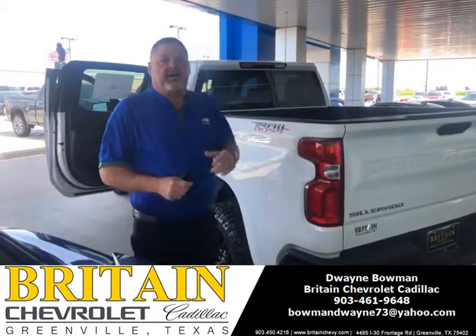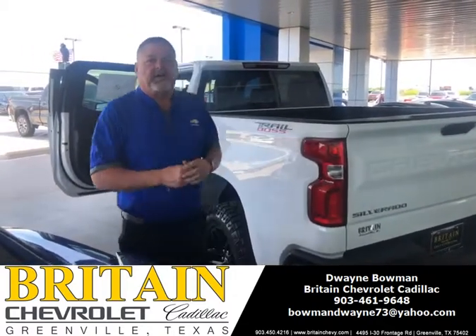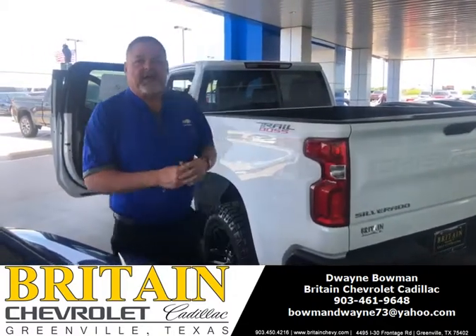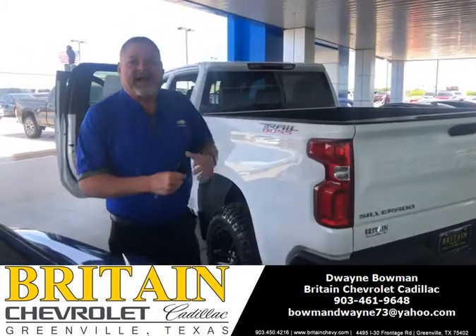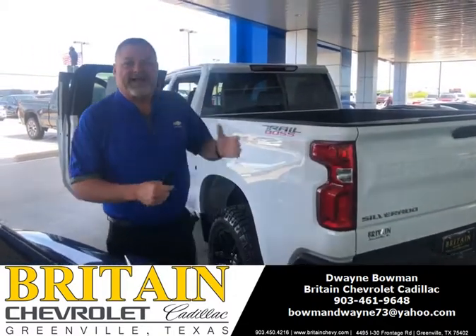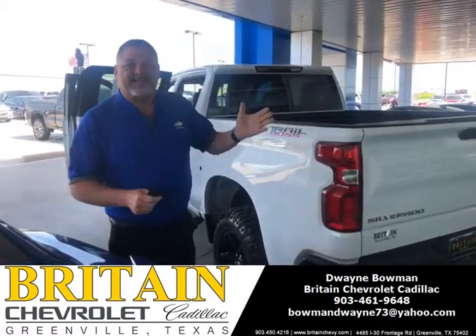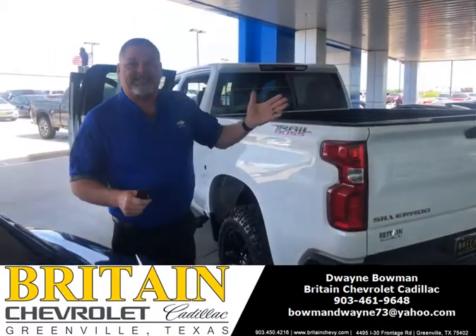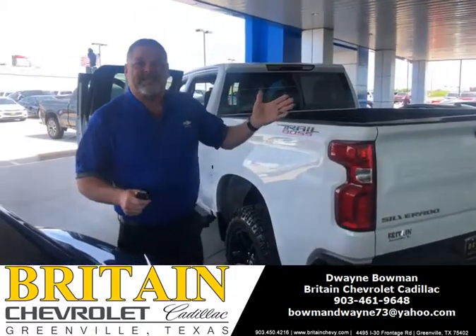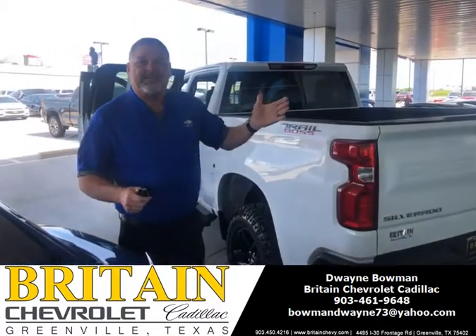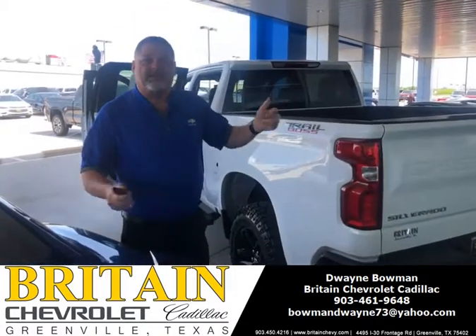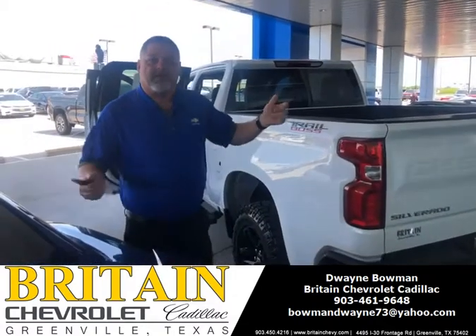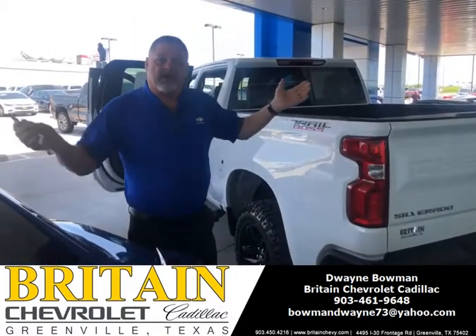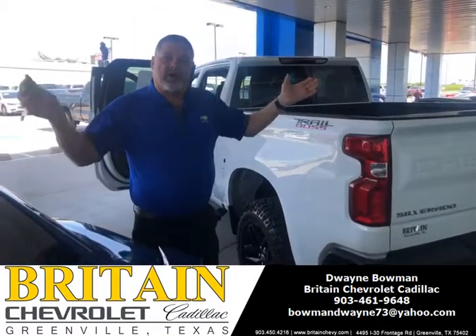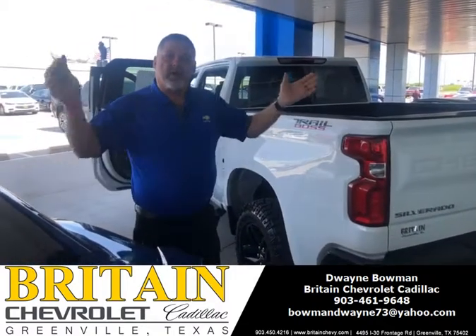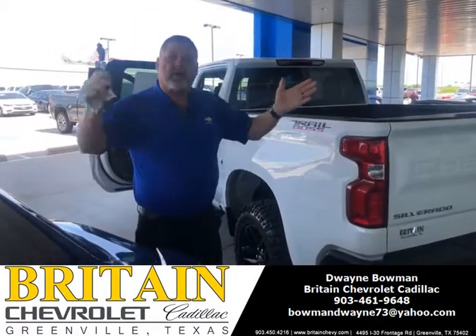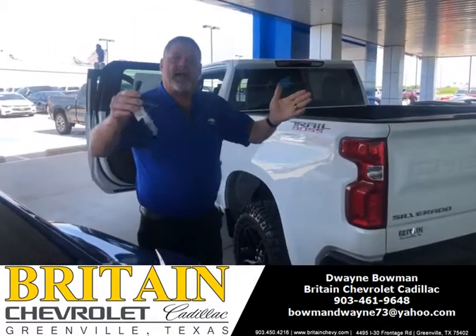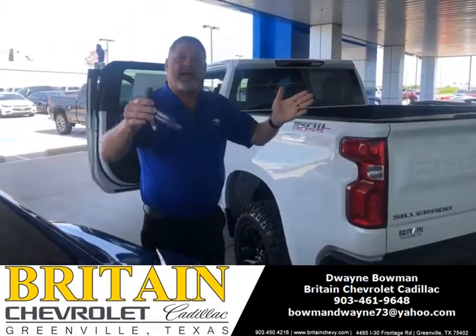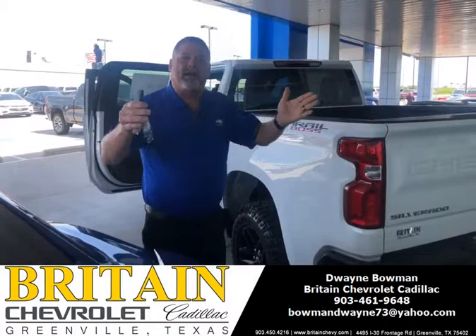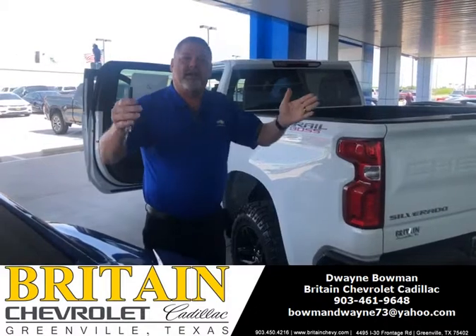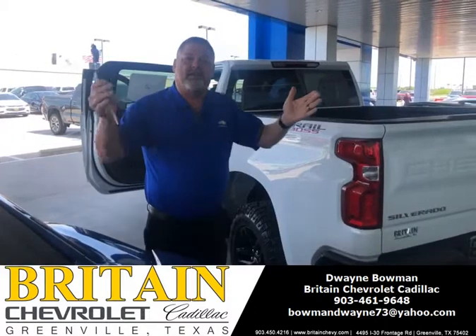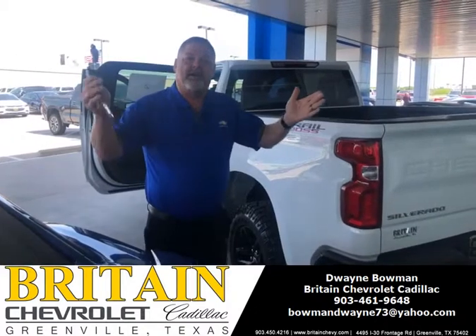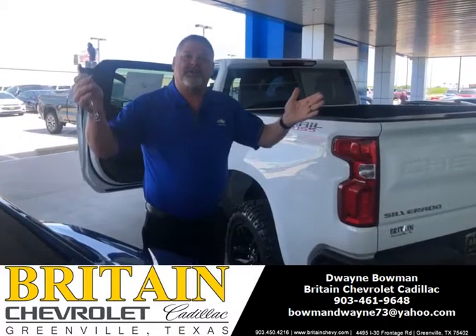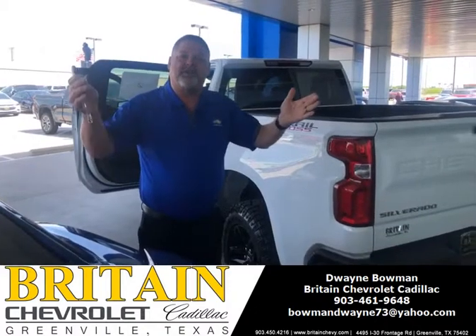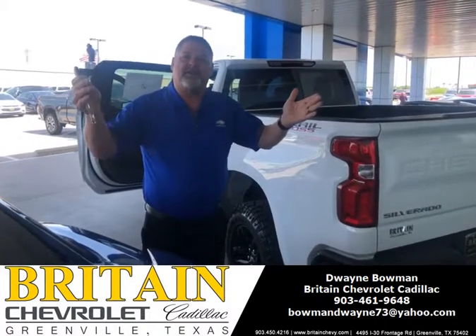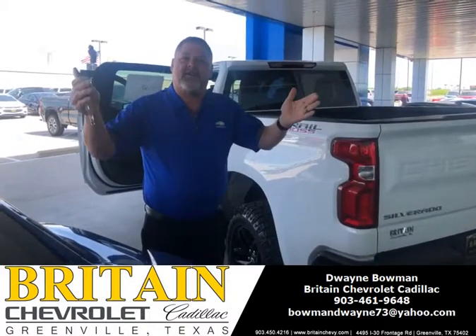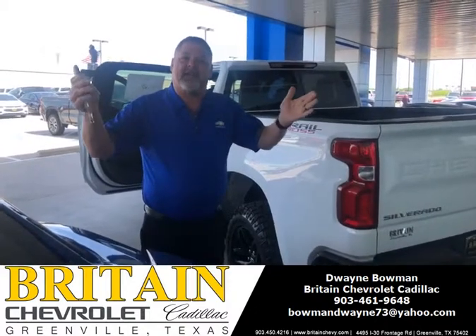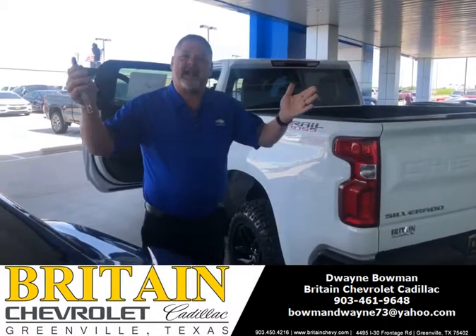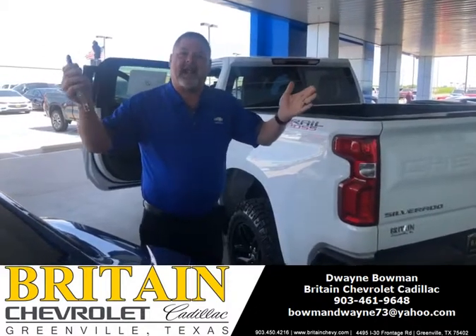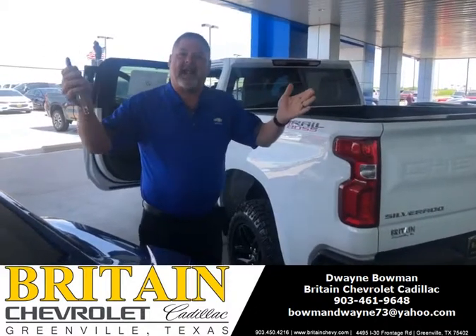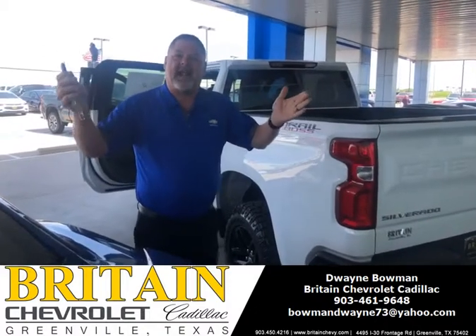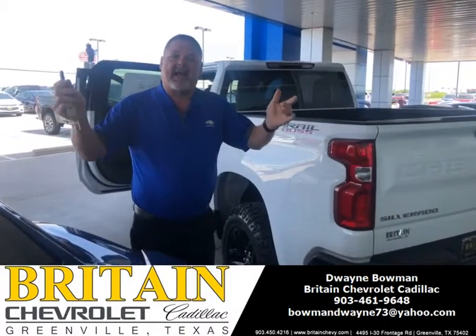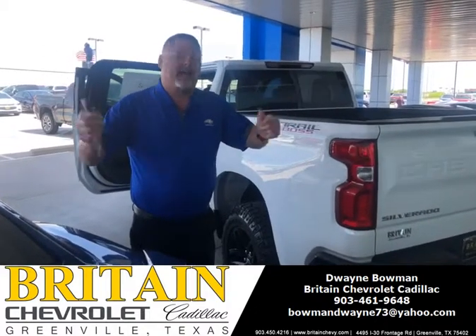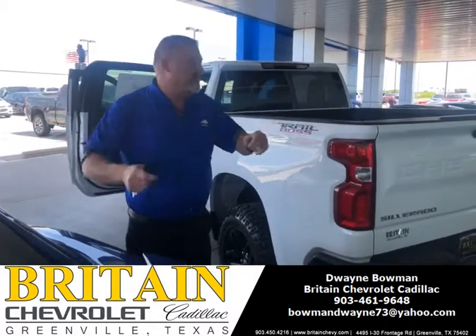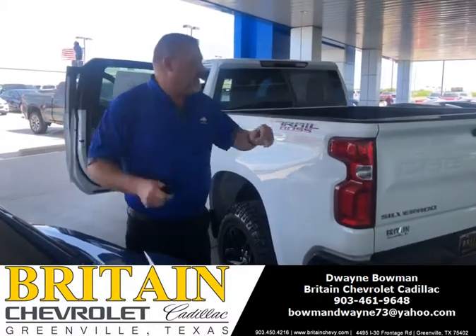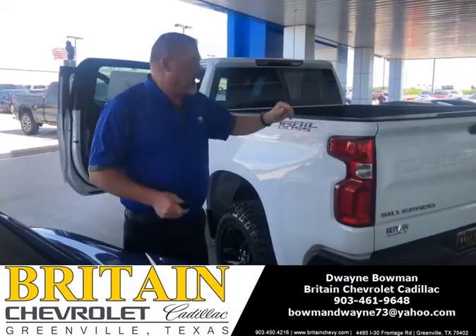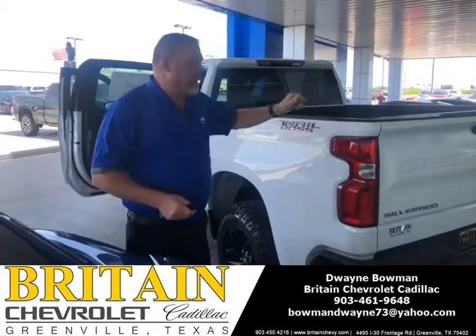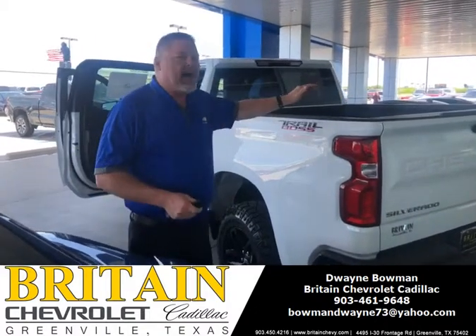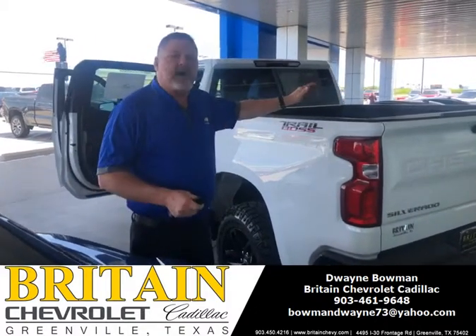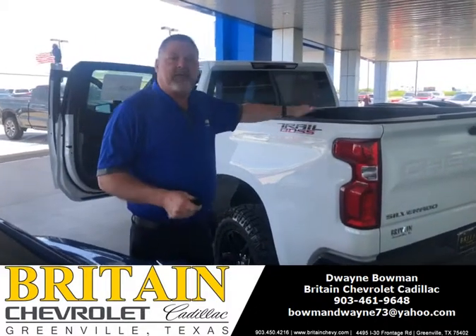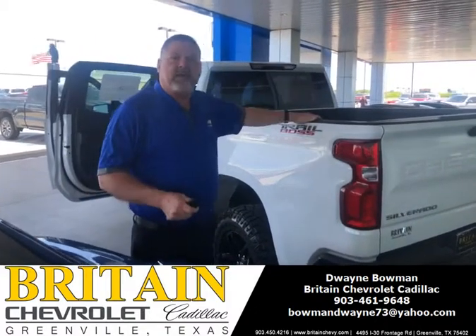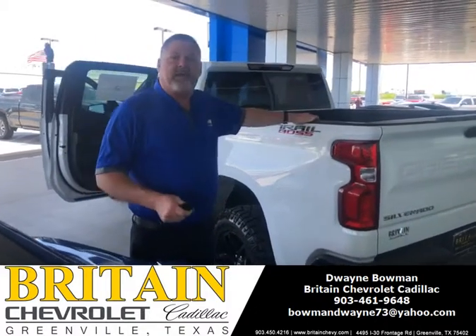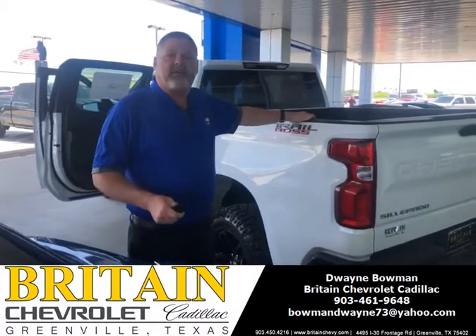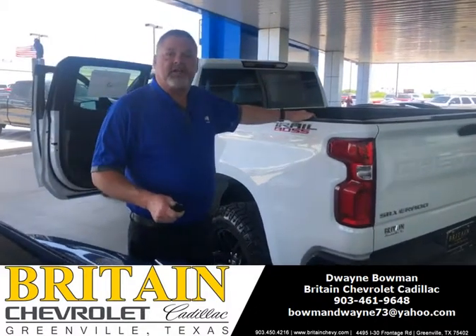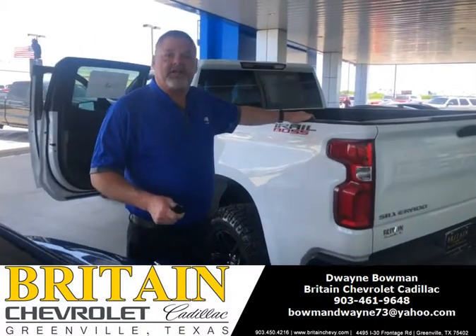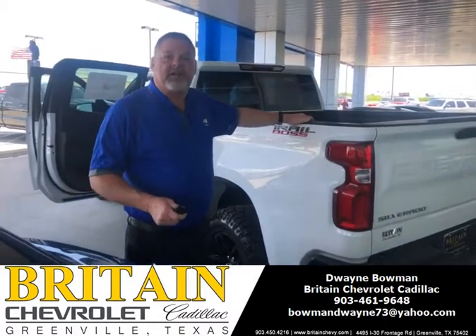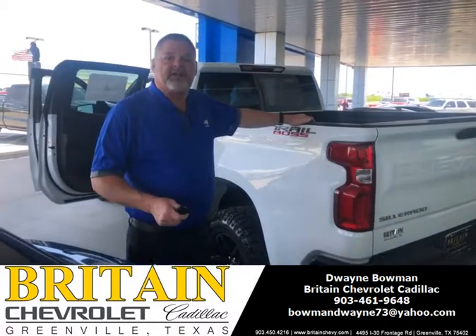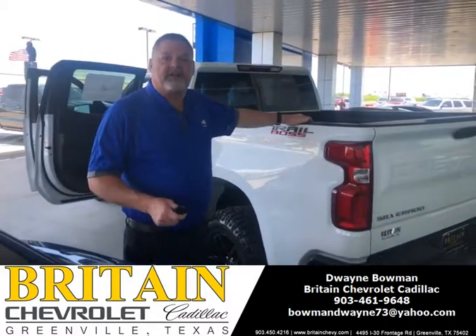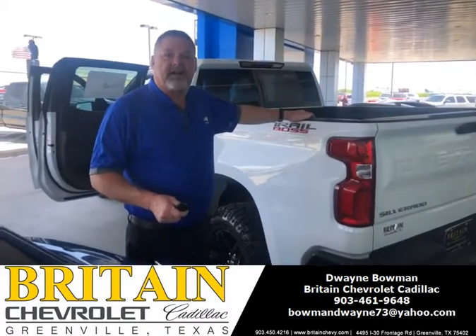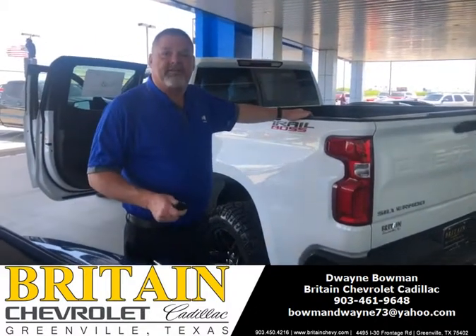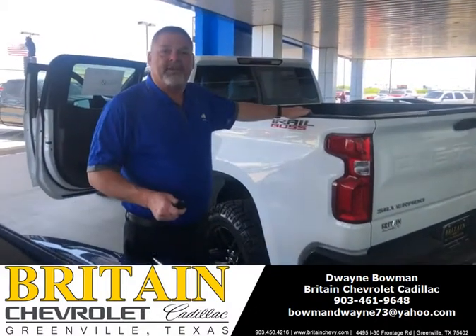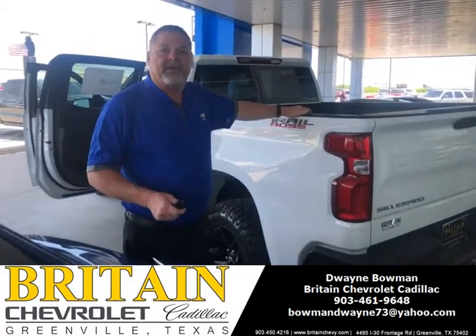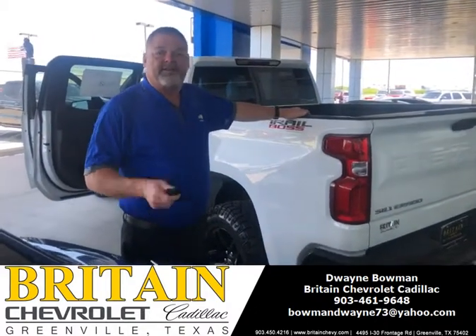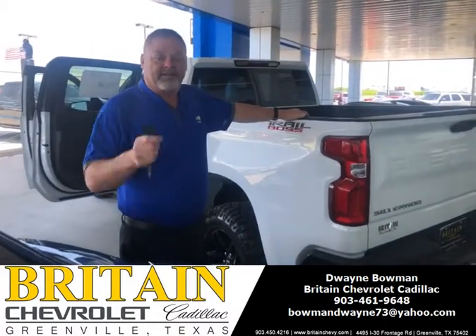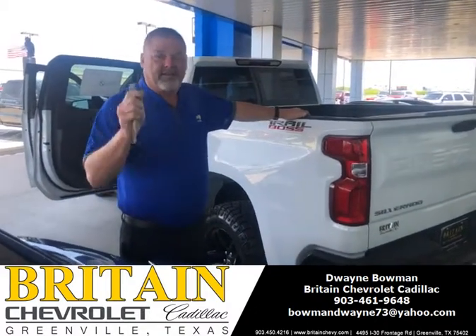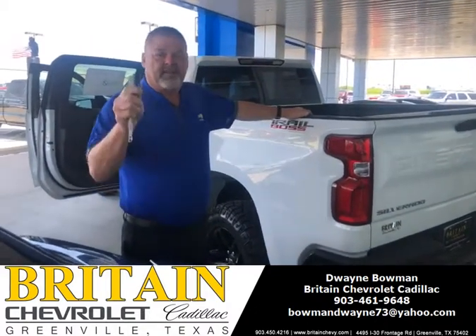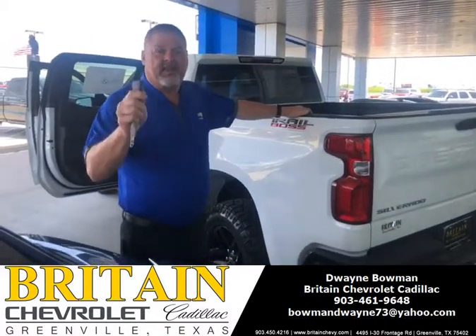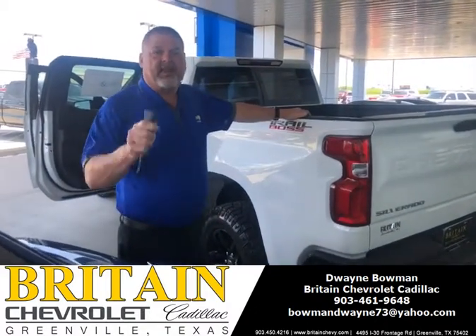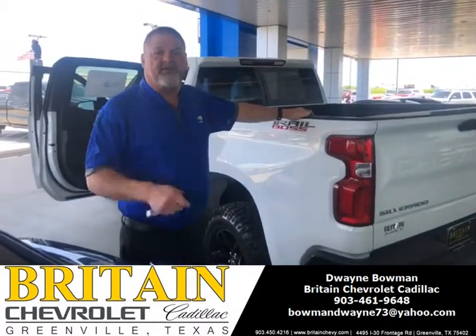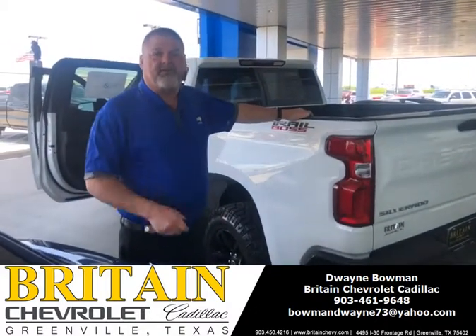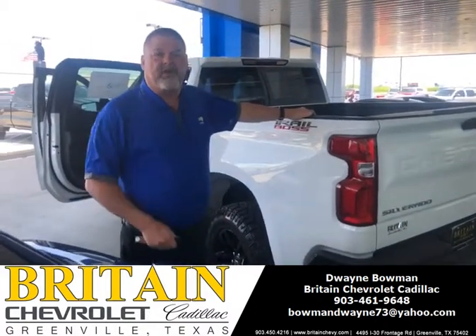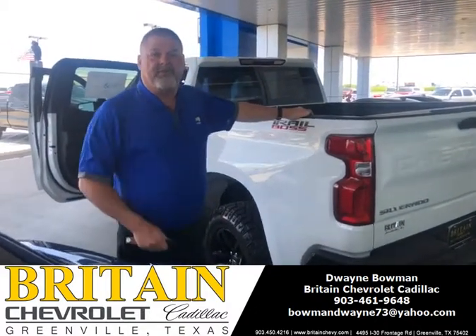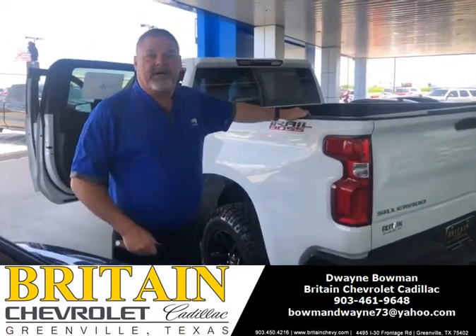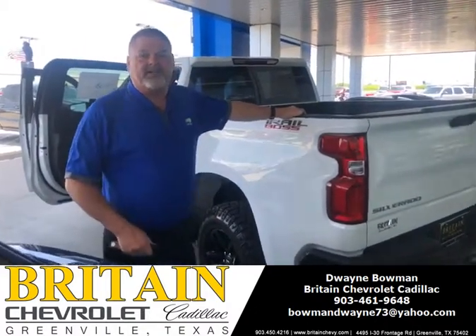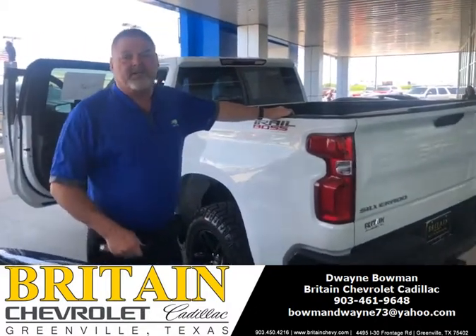If you'd like to see this truck, come on out here at Britain Chevrolet Cadillac and I'll give you a test drive in it. Thank you very much.